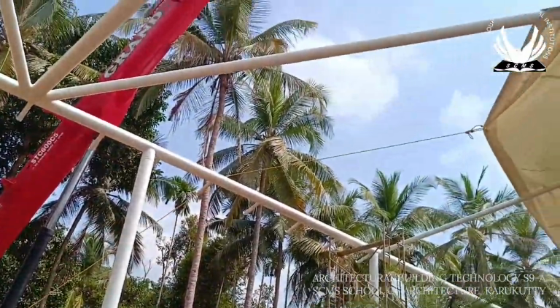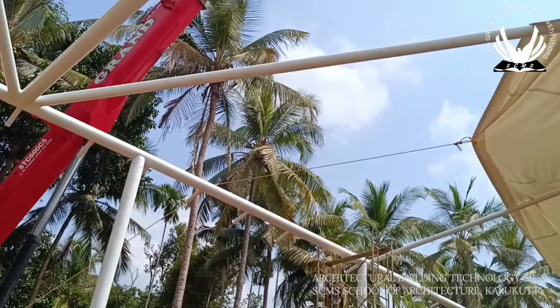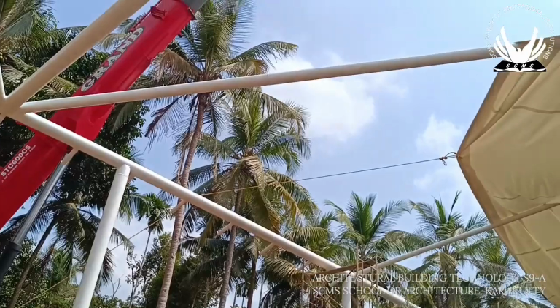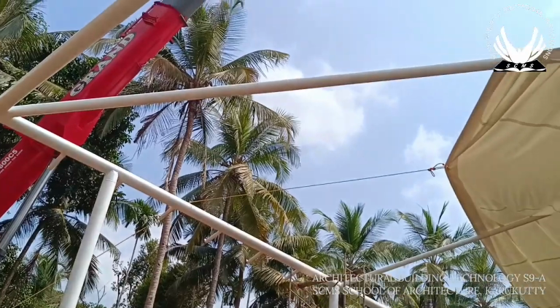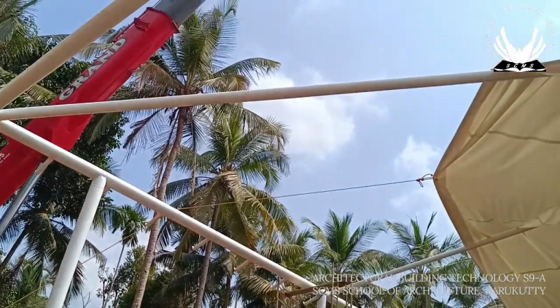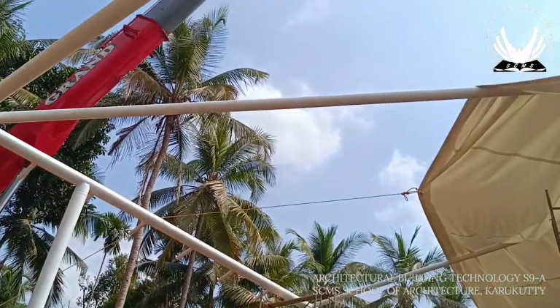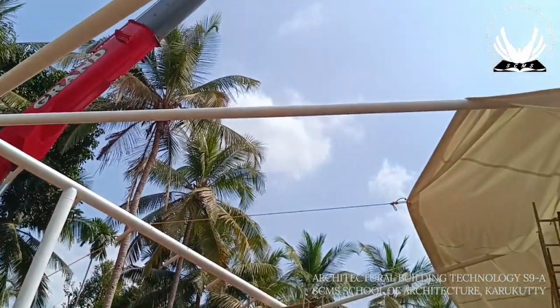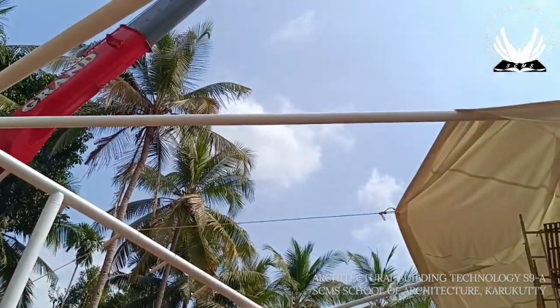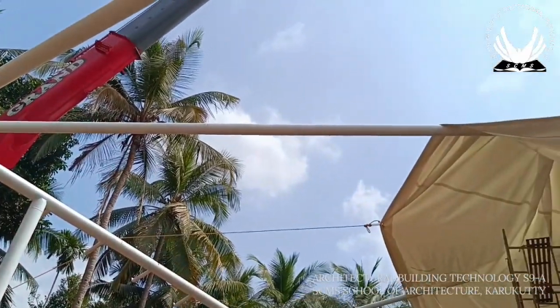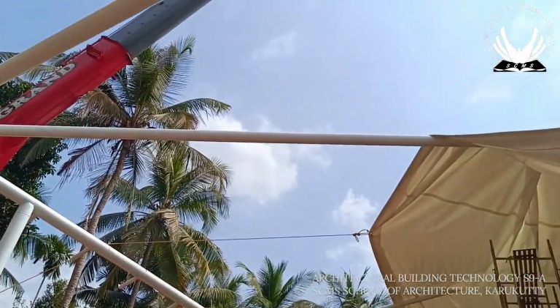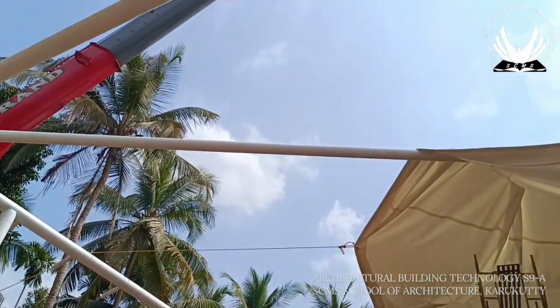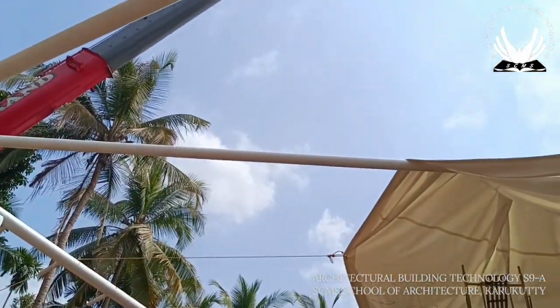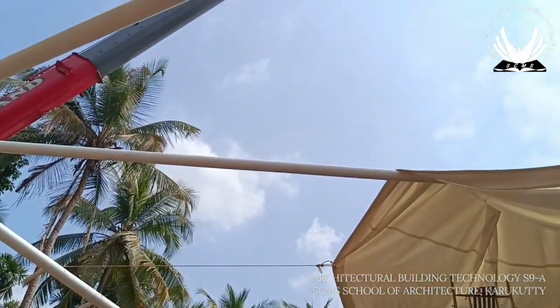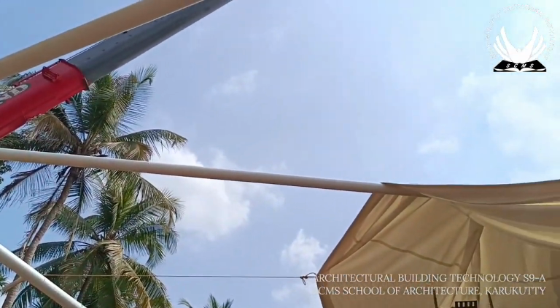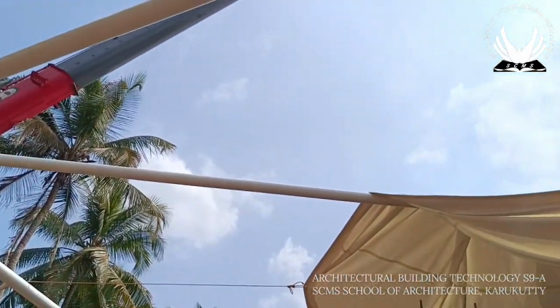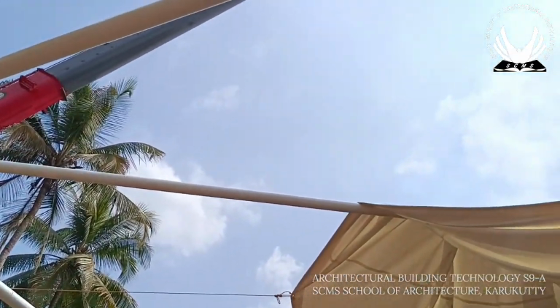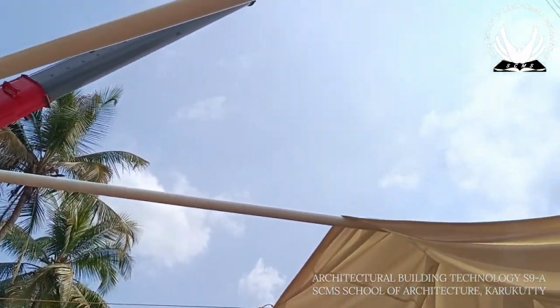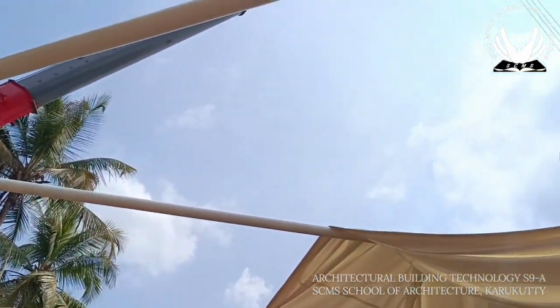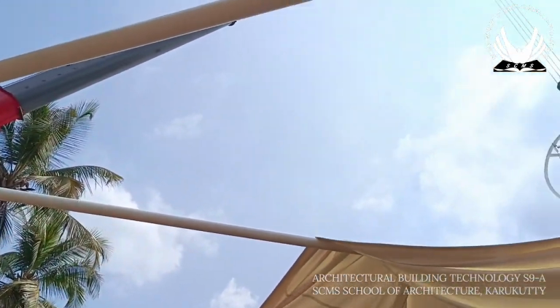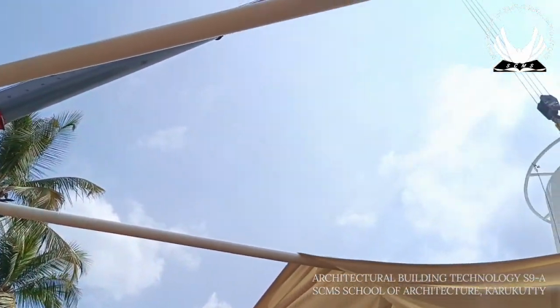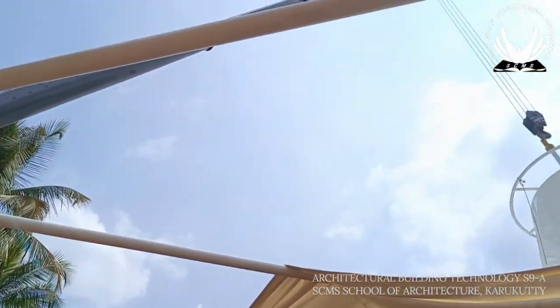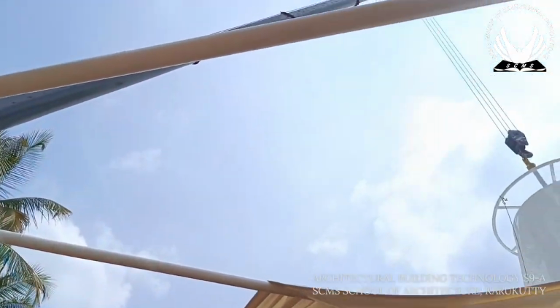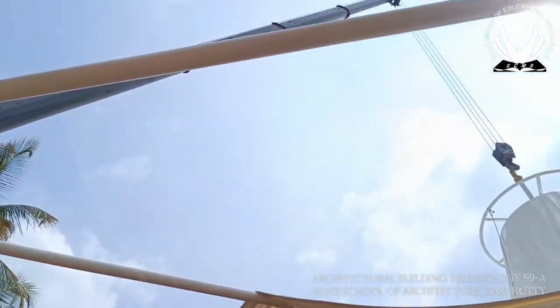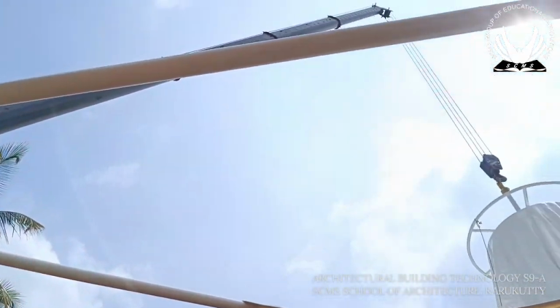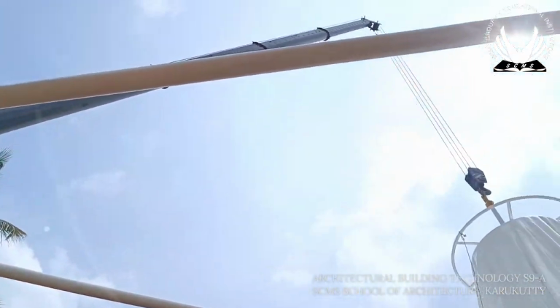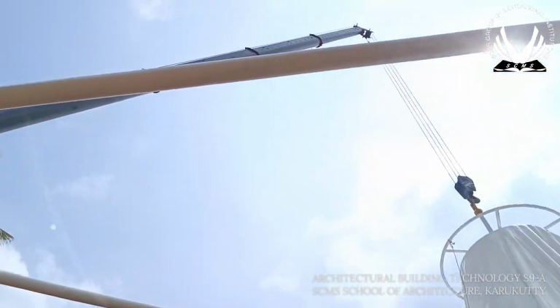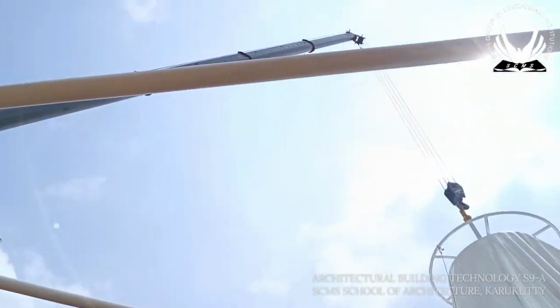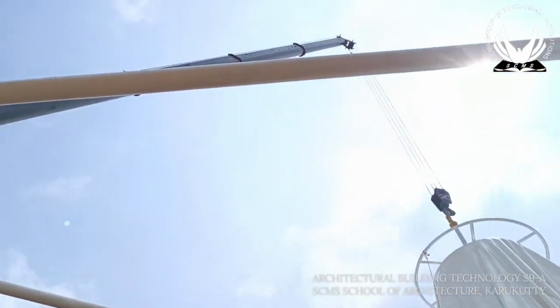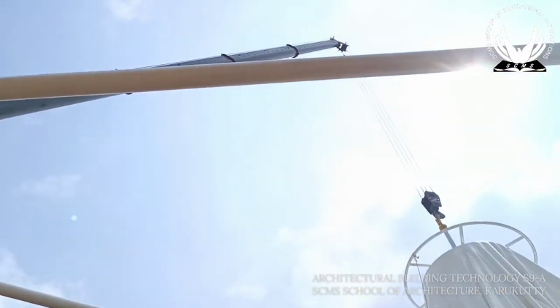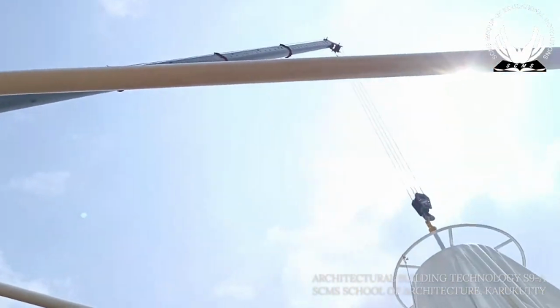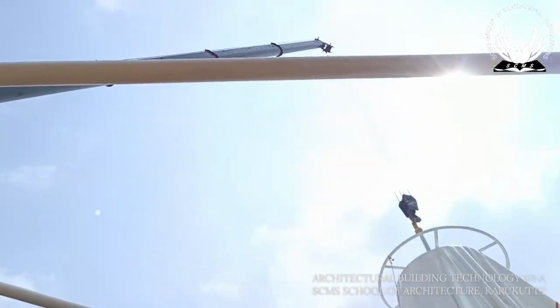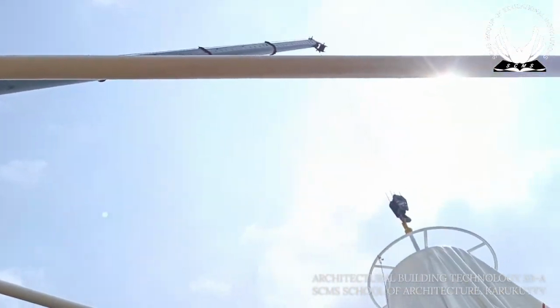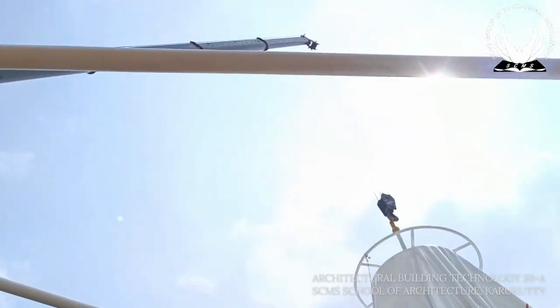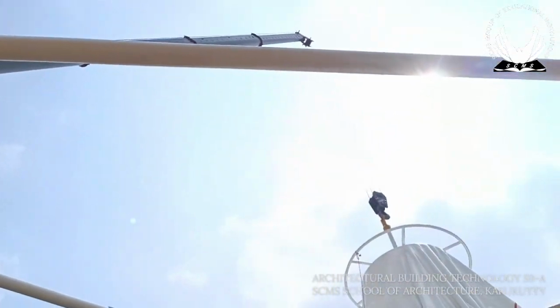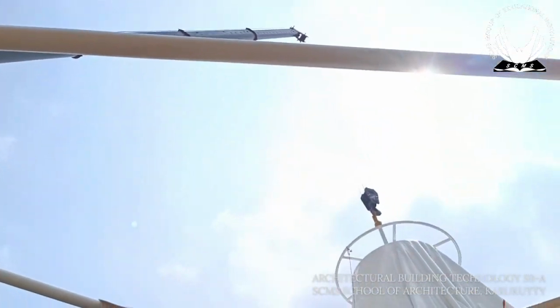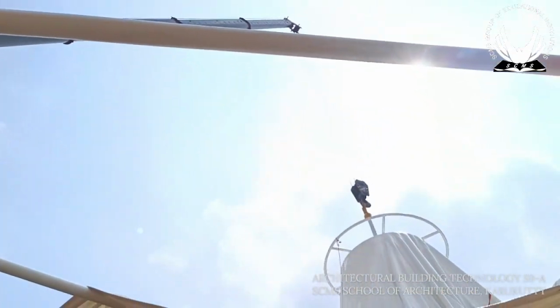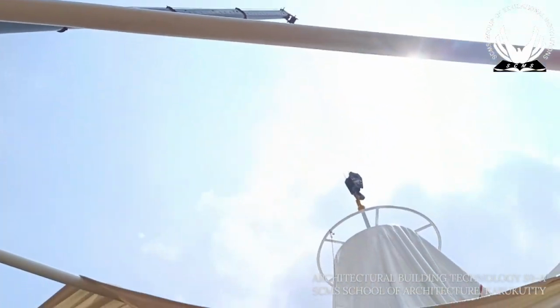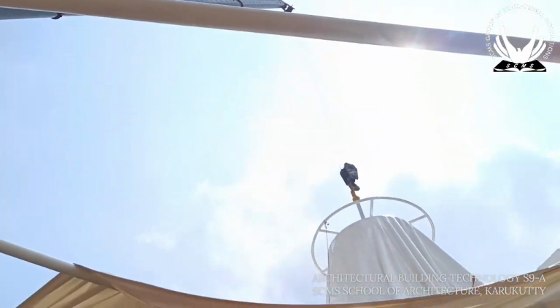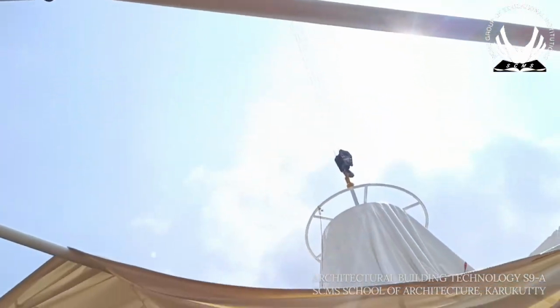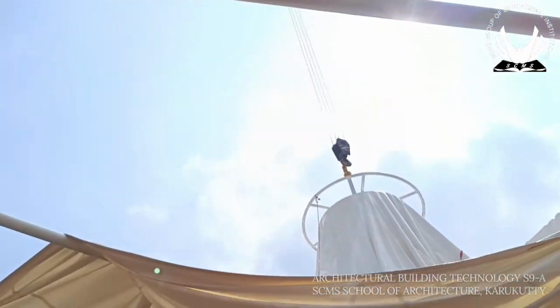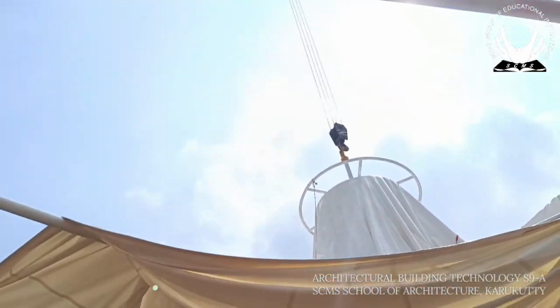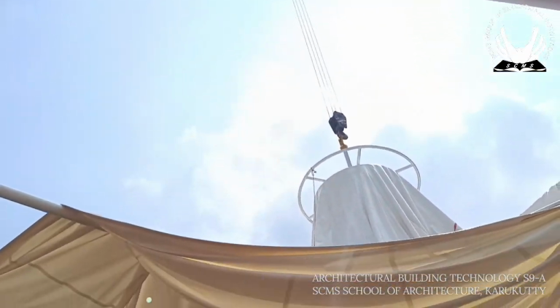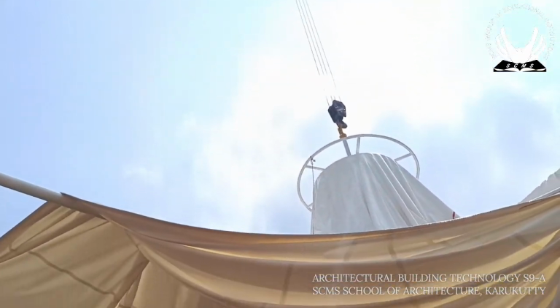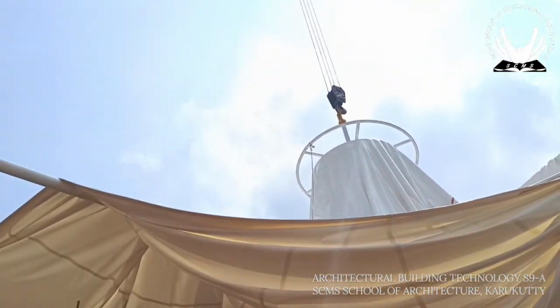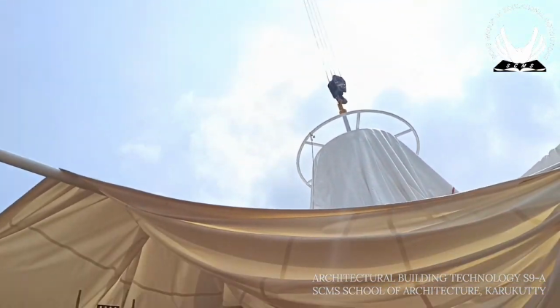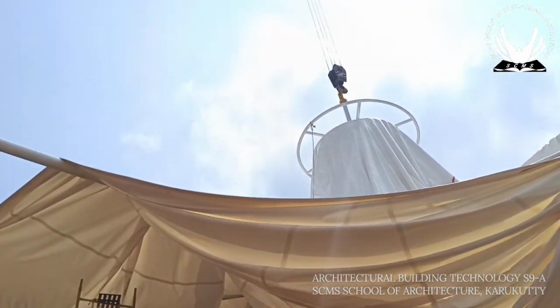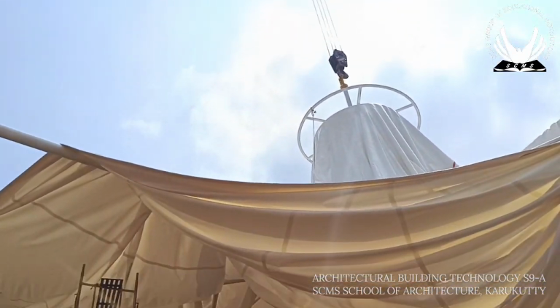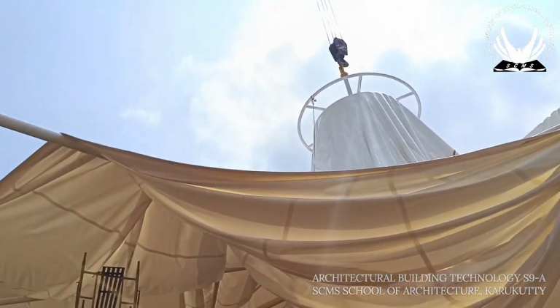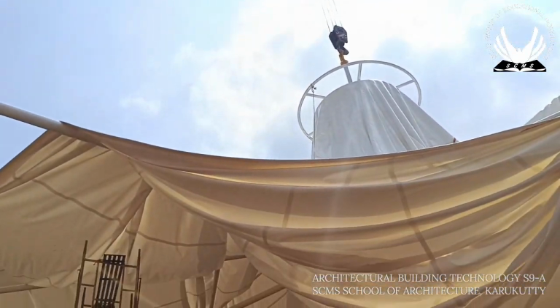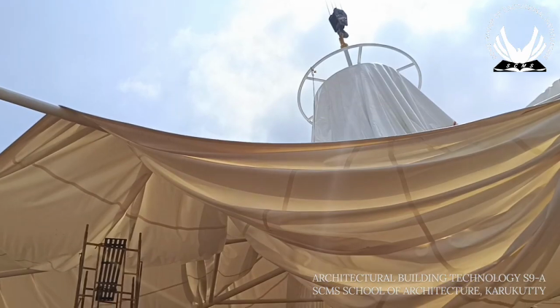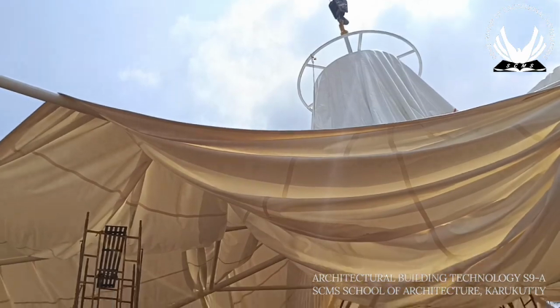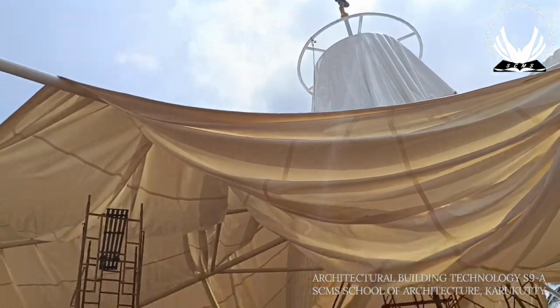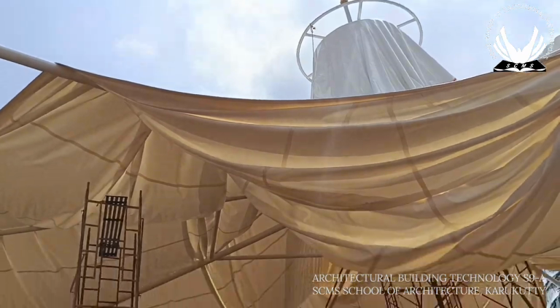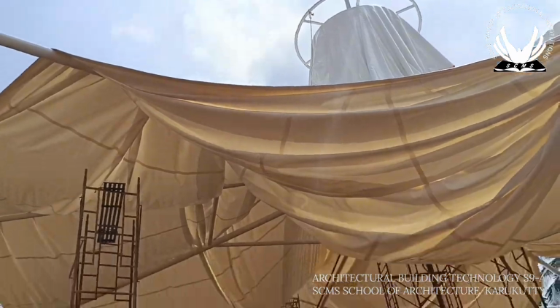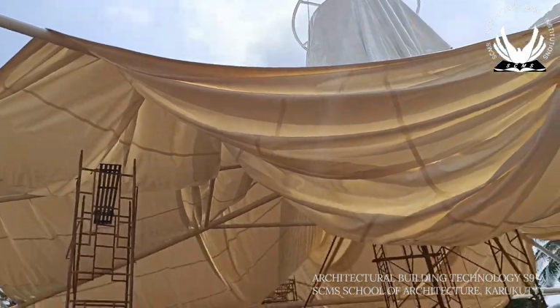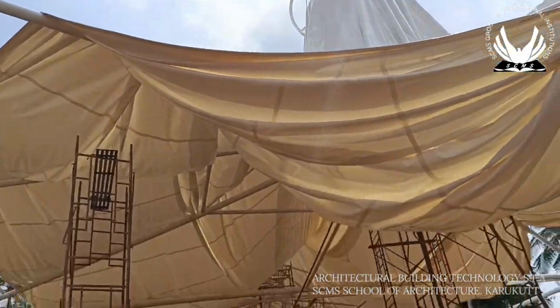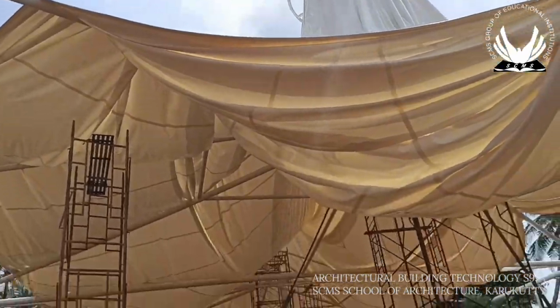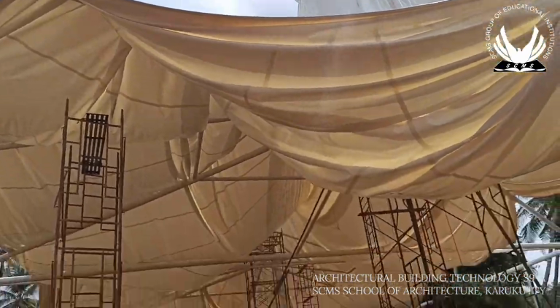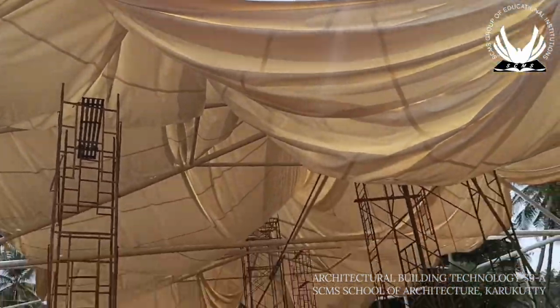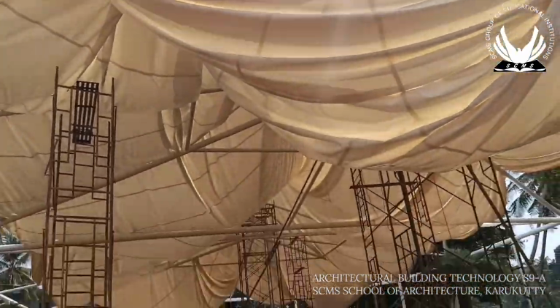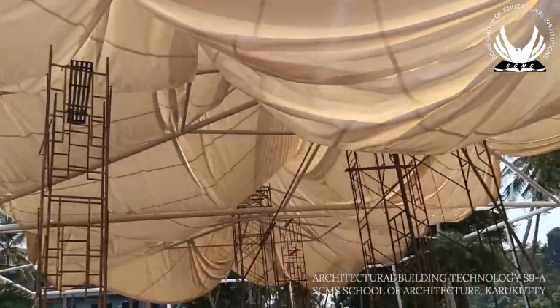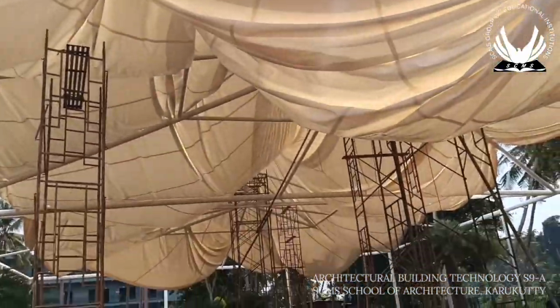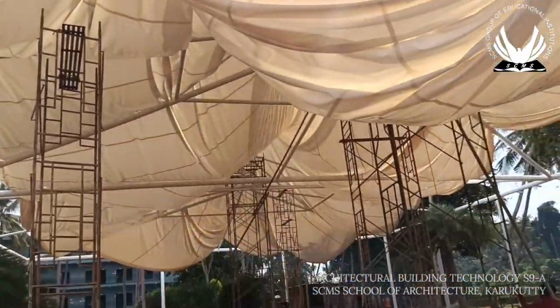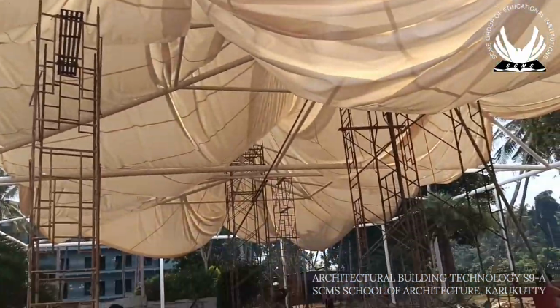Different members of the structure are held in place for the process of welding either using manpower or by cranes, as seen in the video.